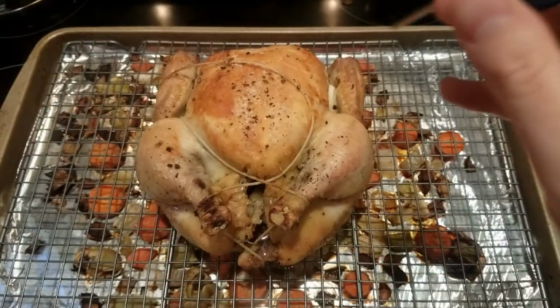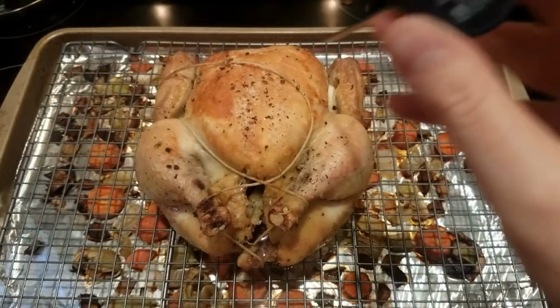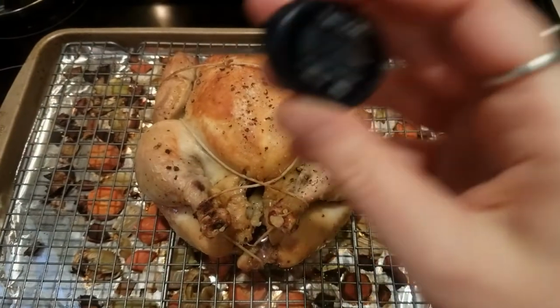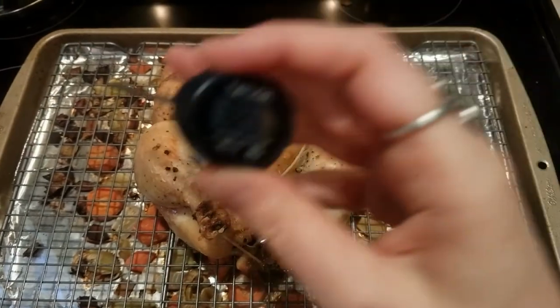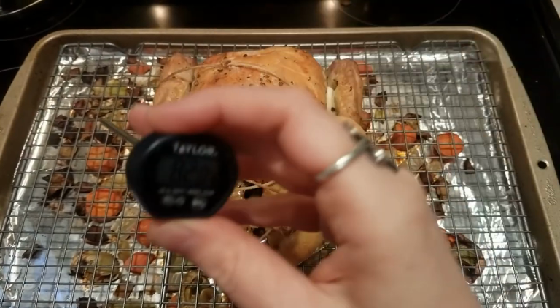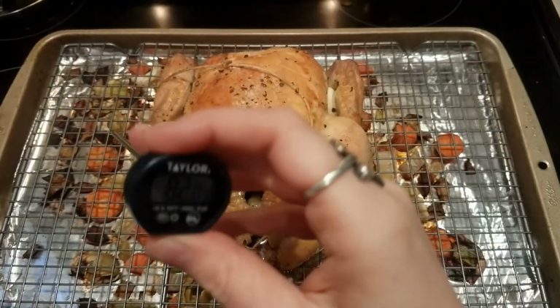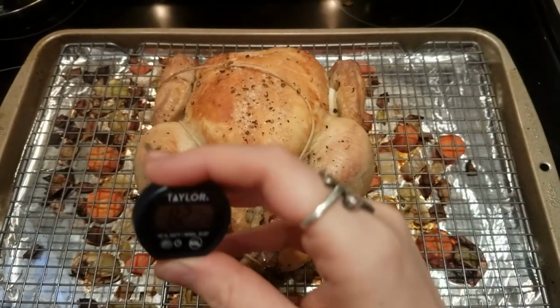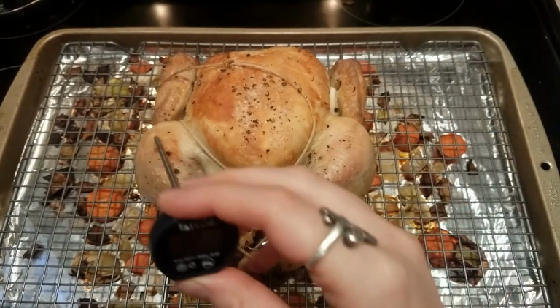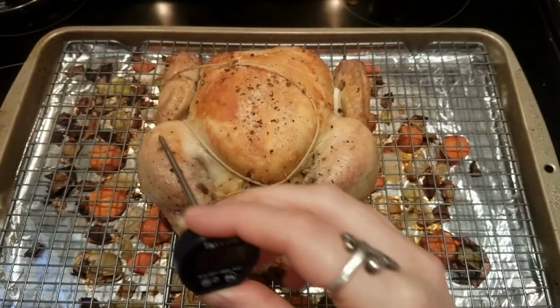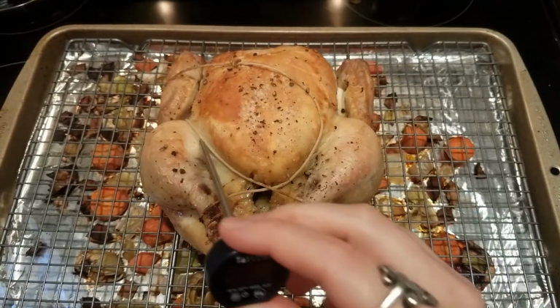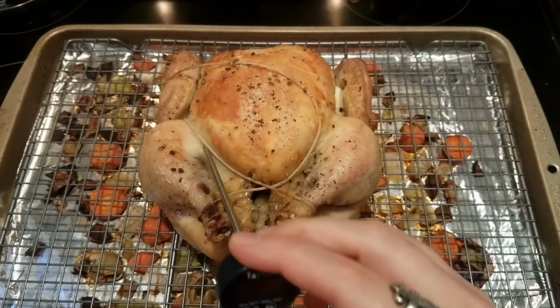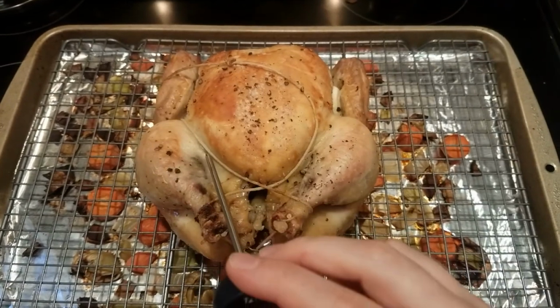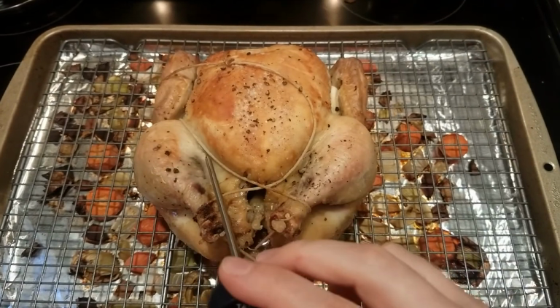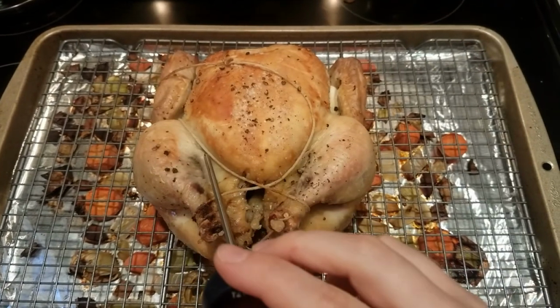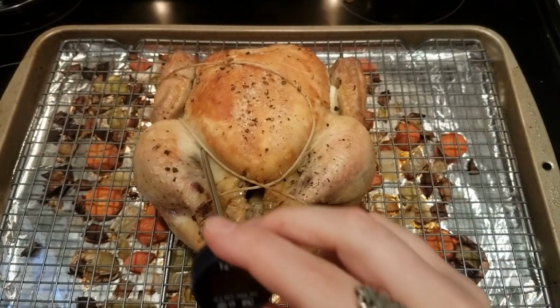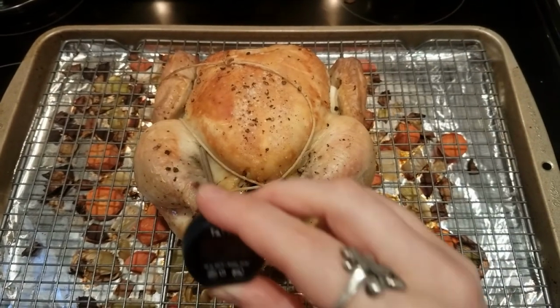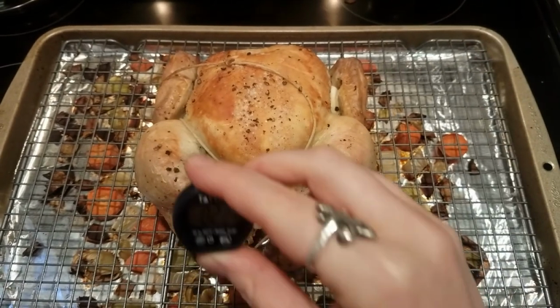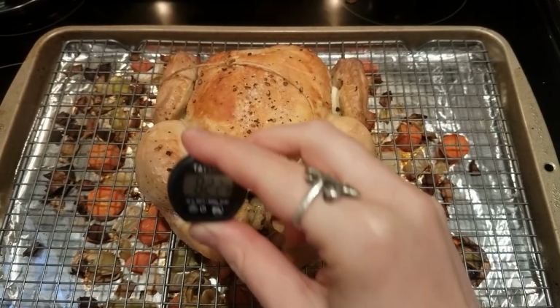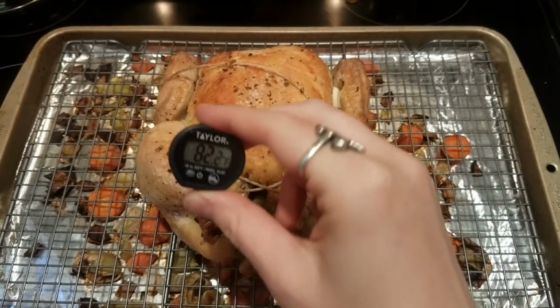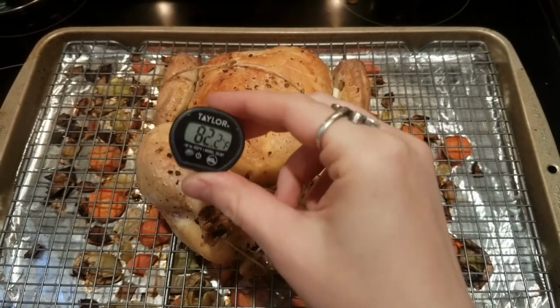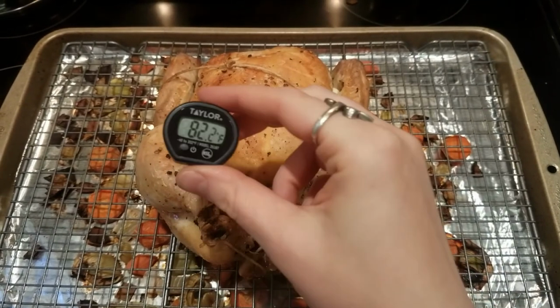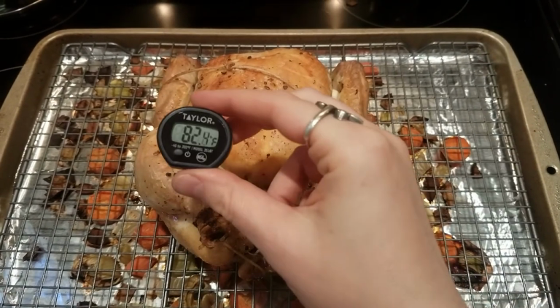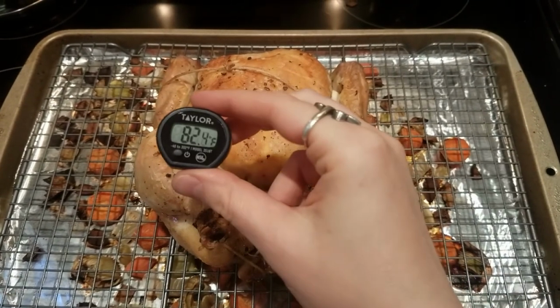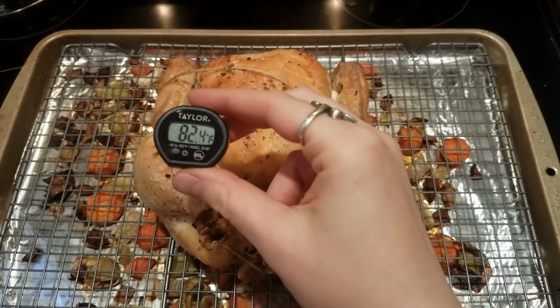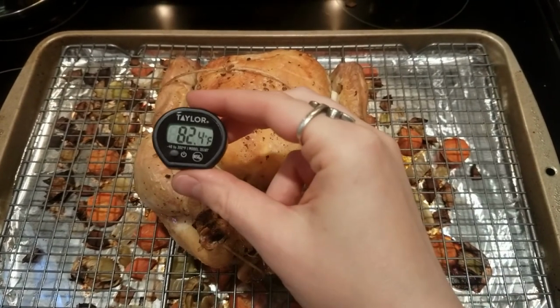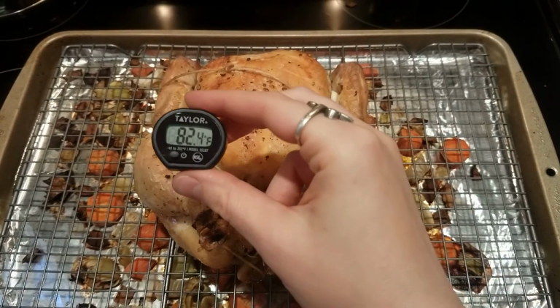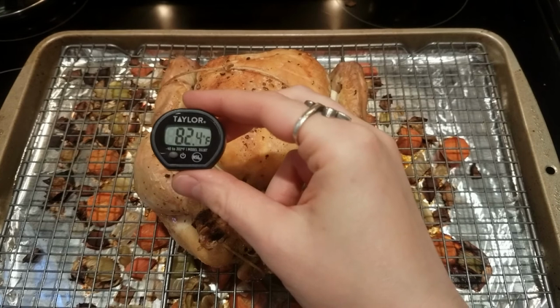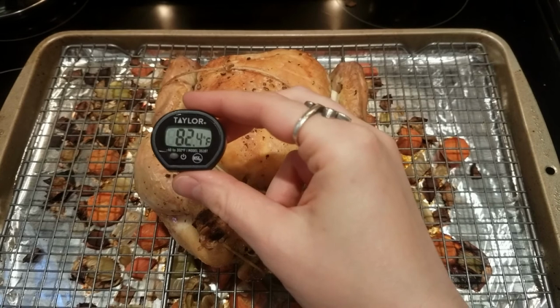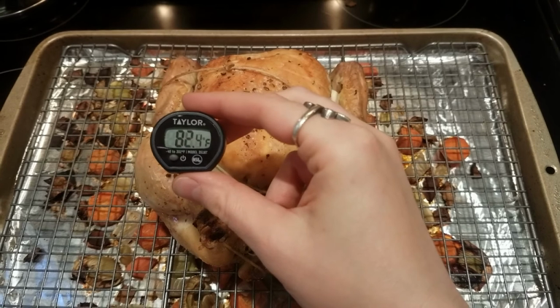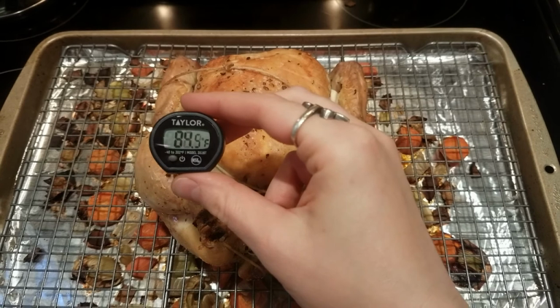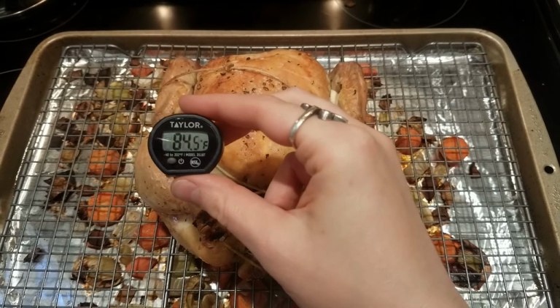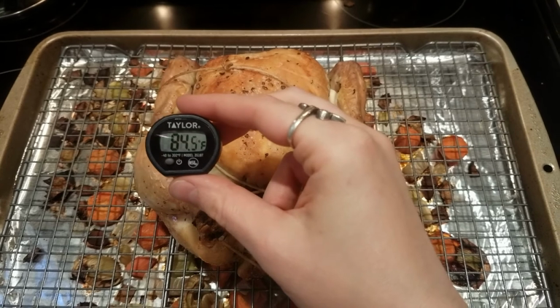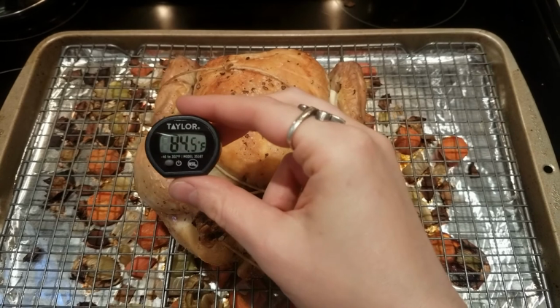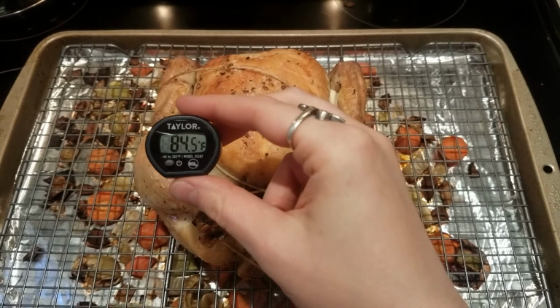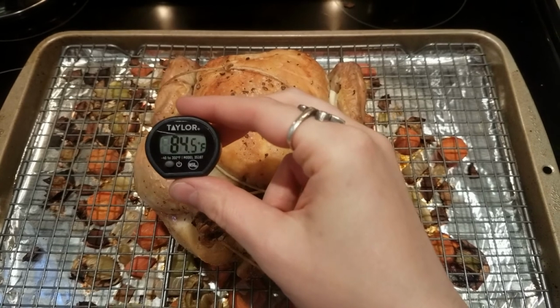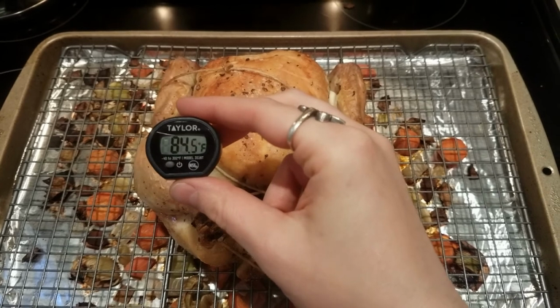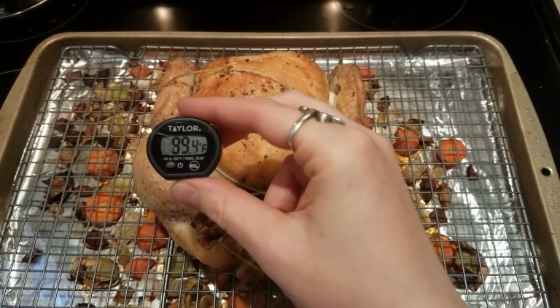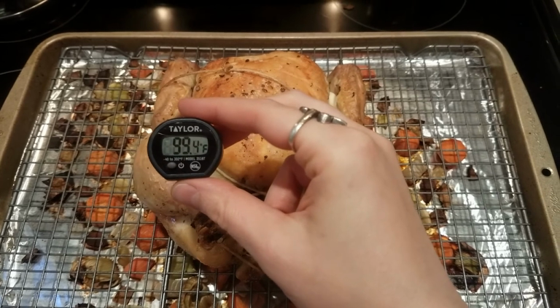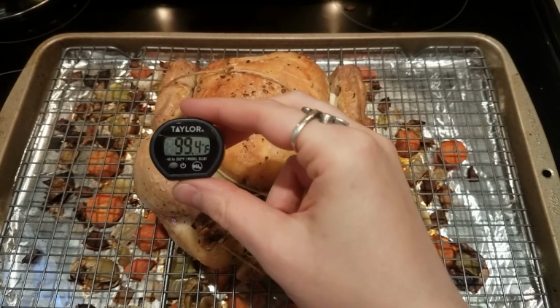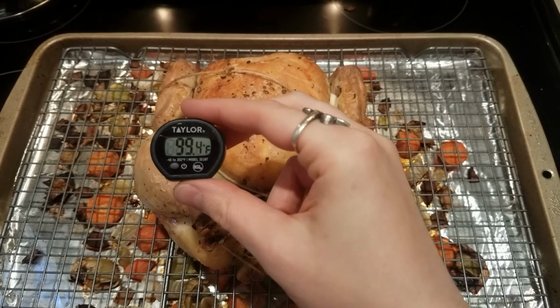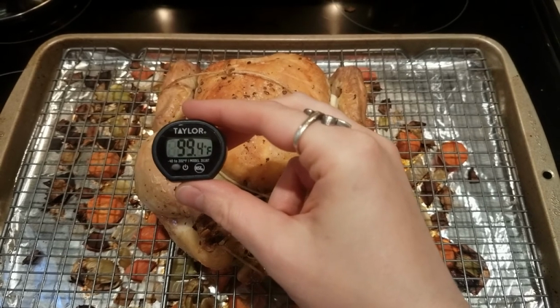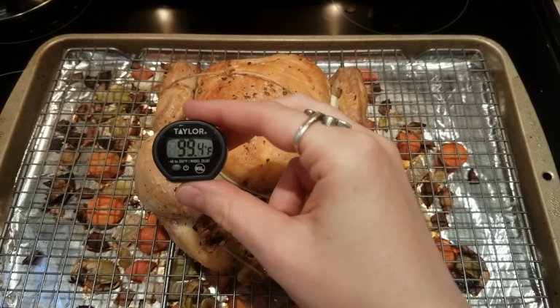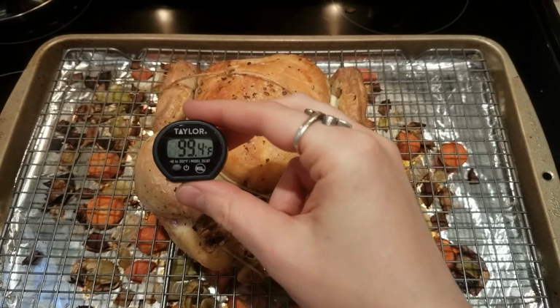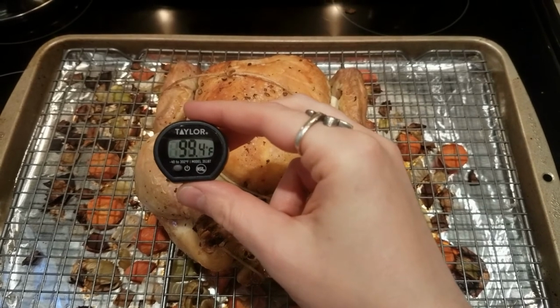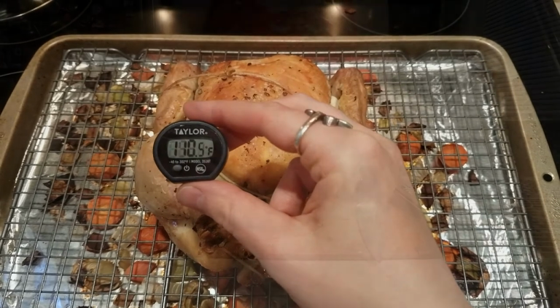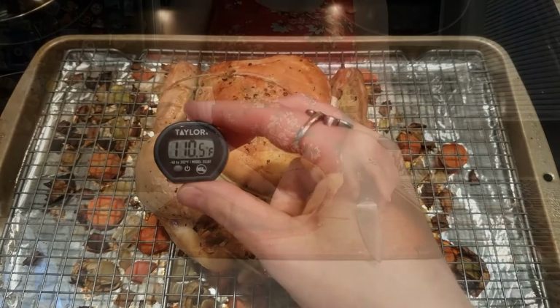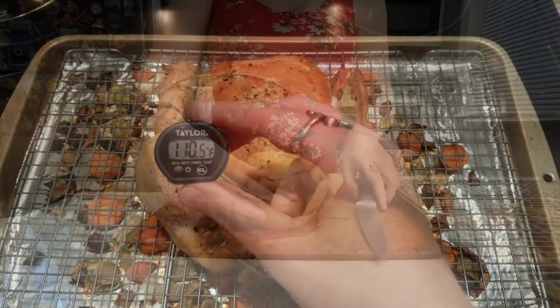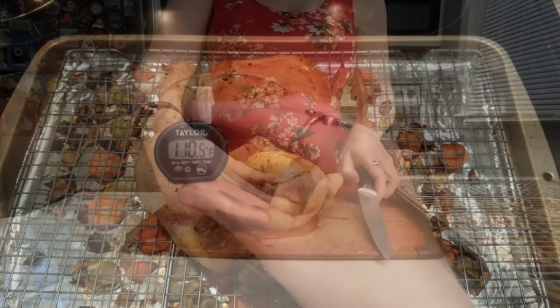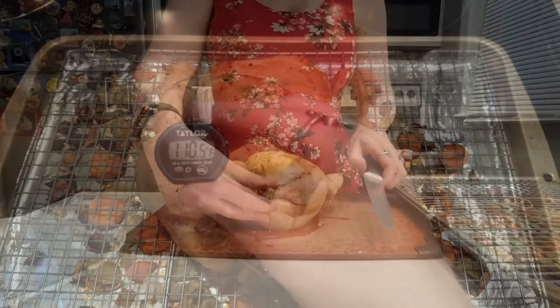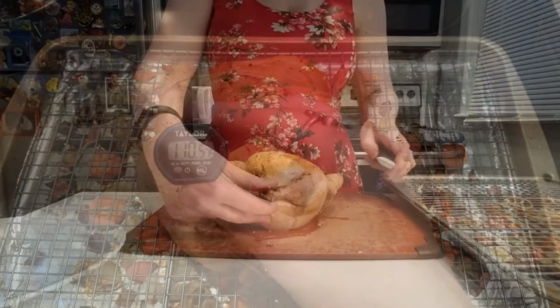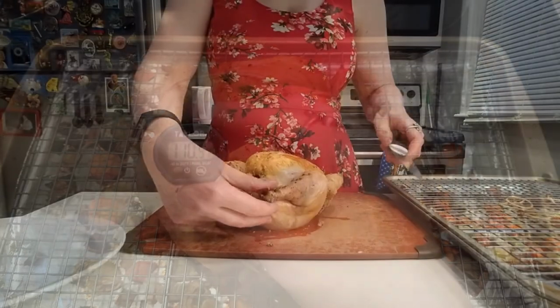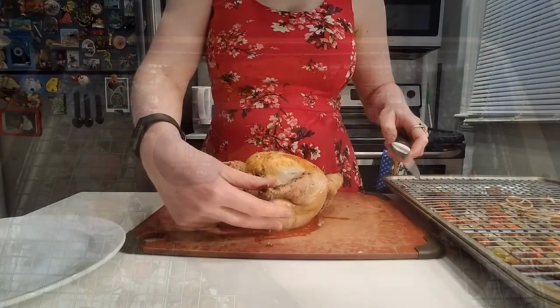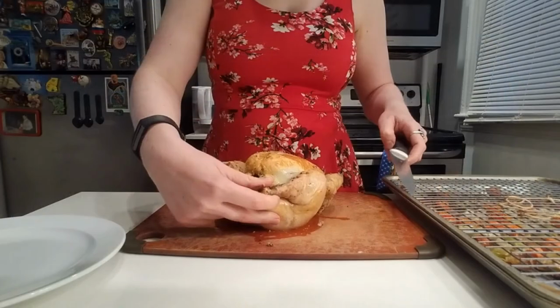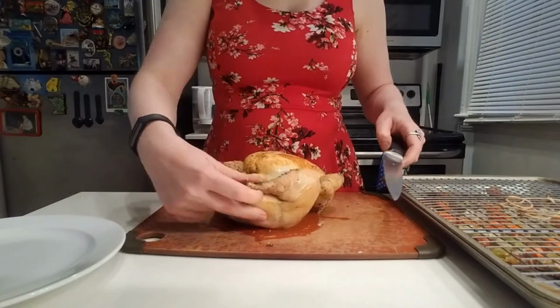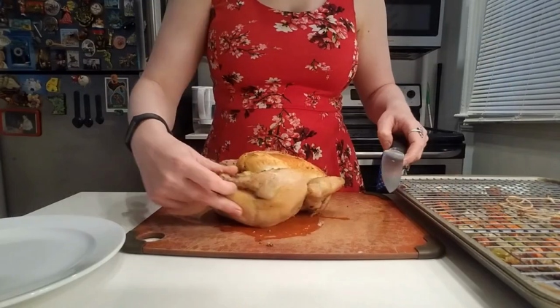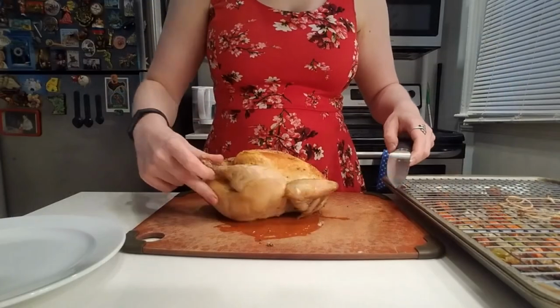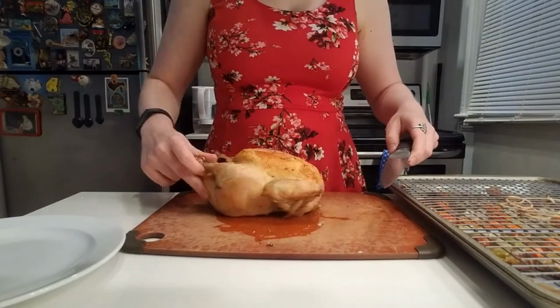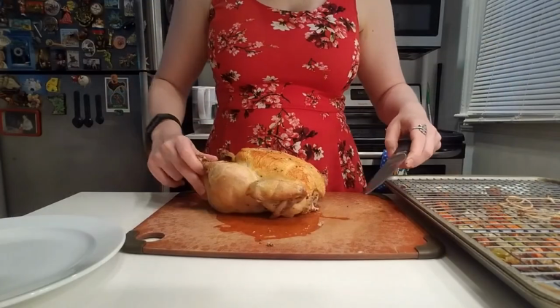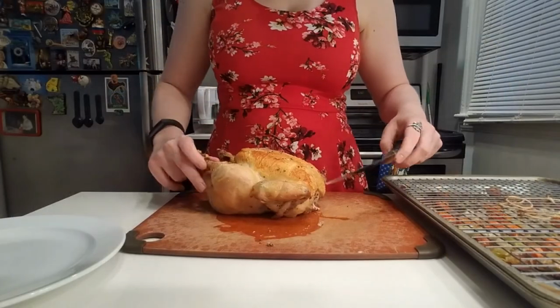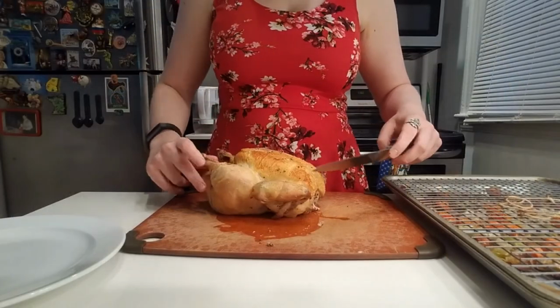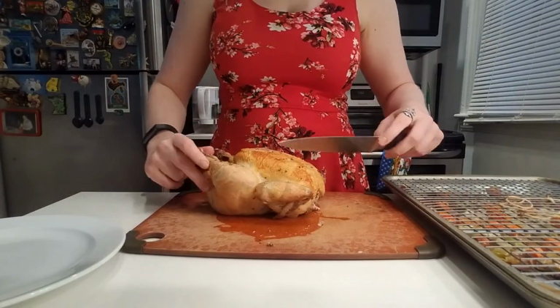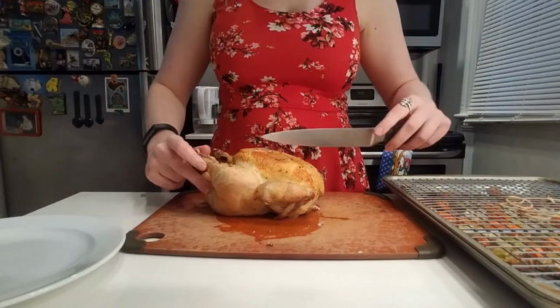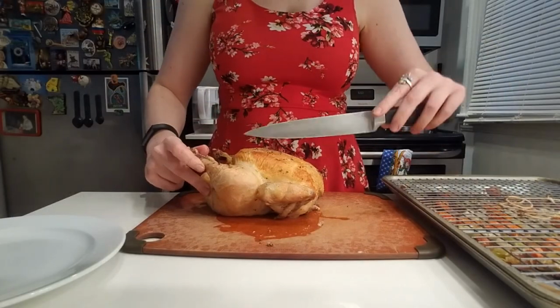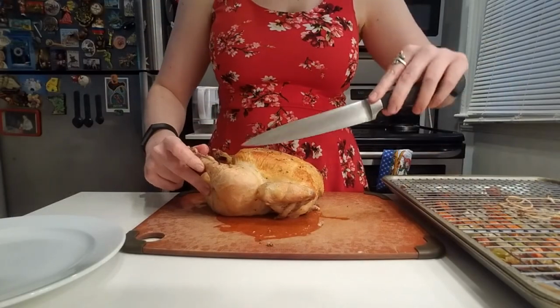Up next in part three, we're going to go into the oven and I'll show you how to actually roast the chicken. And lastly, in part four, we'll be carving.